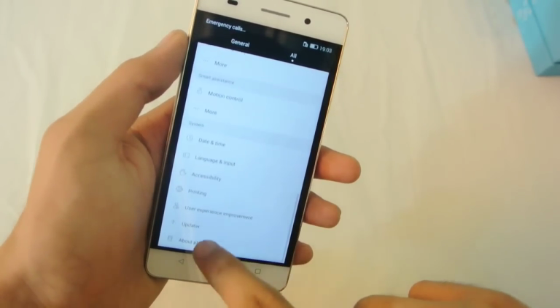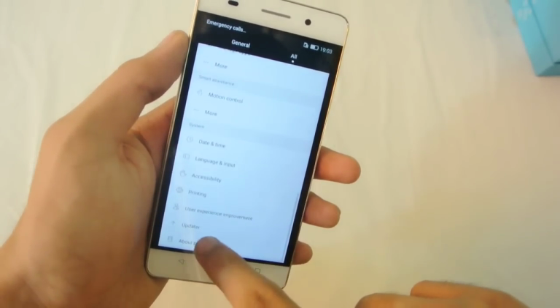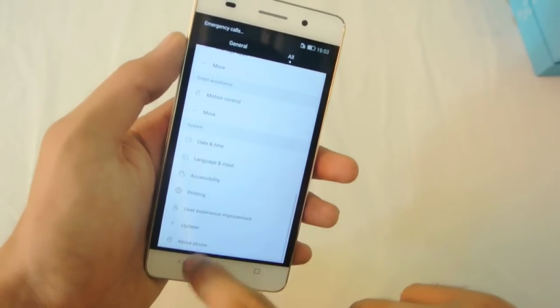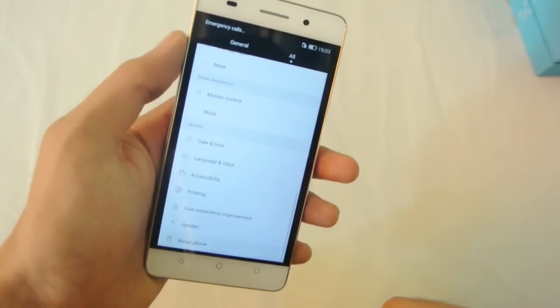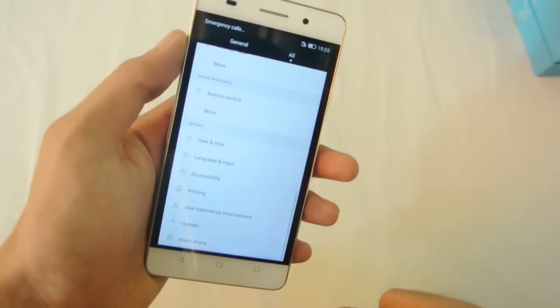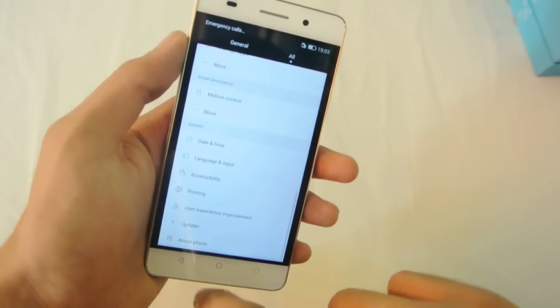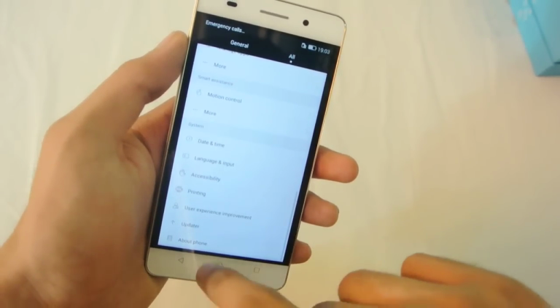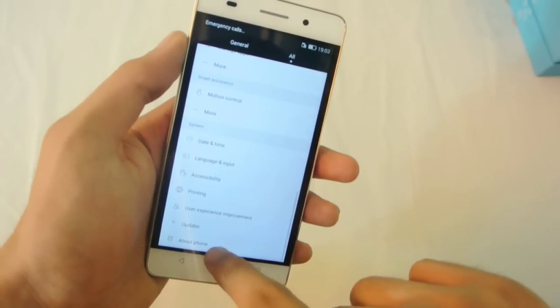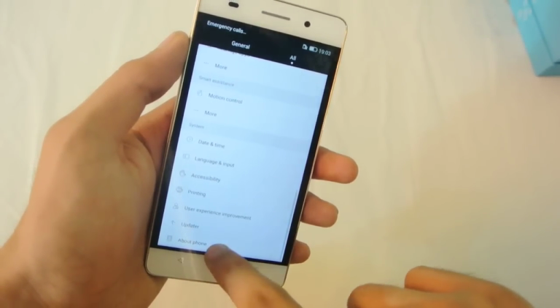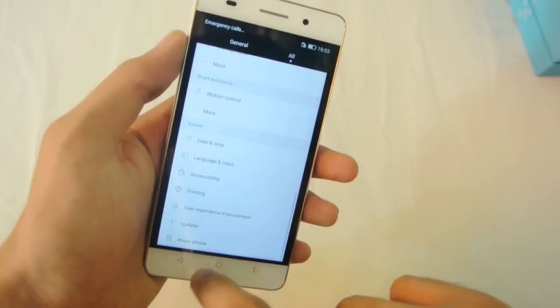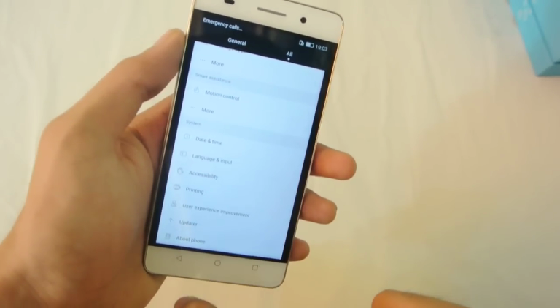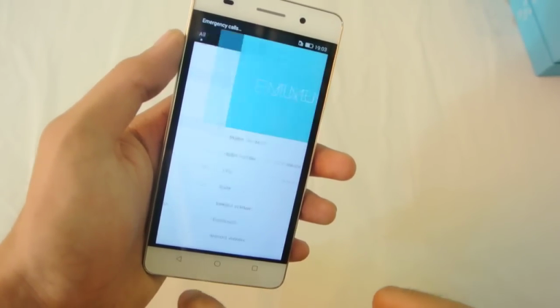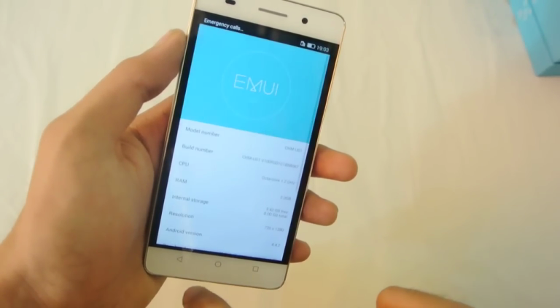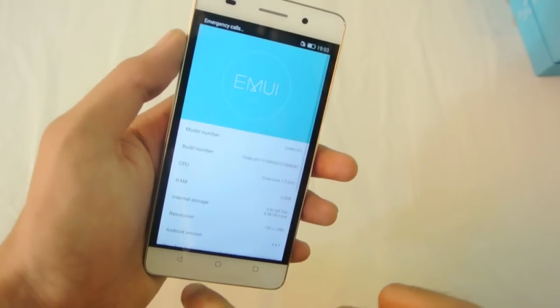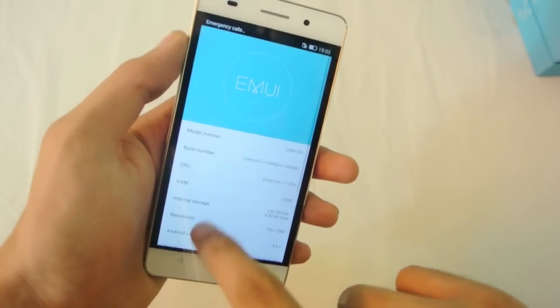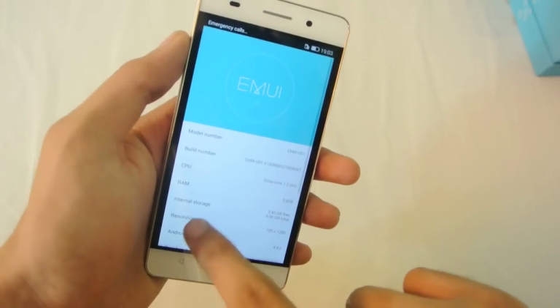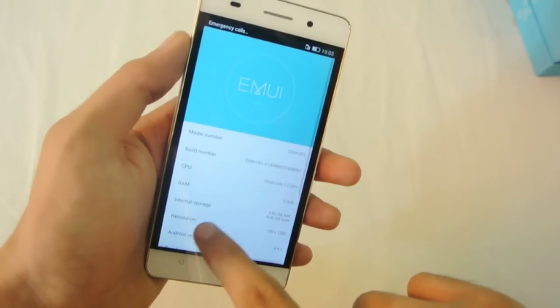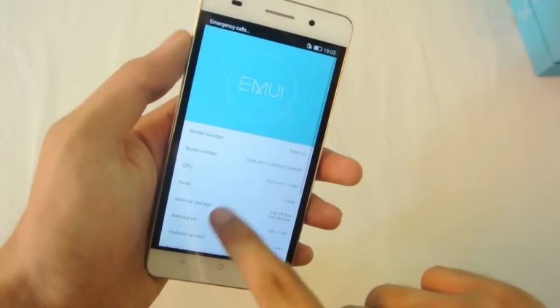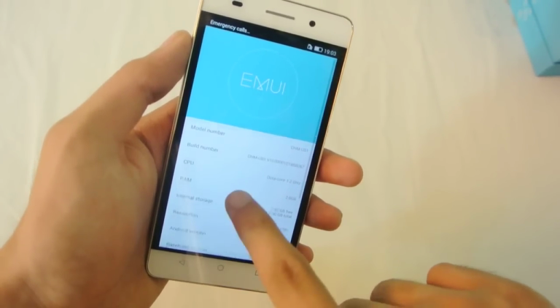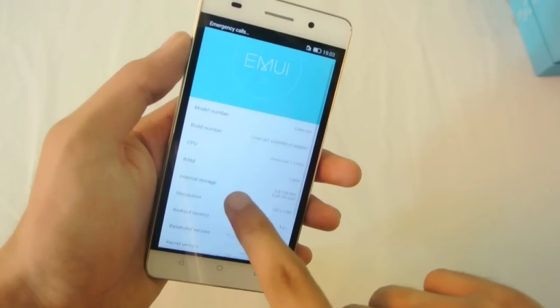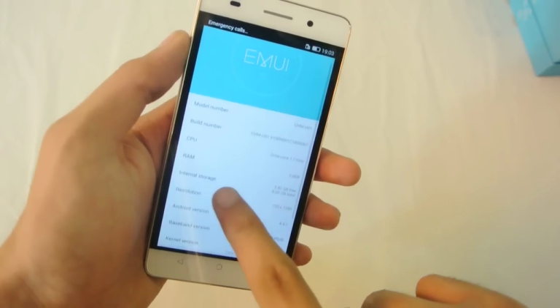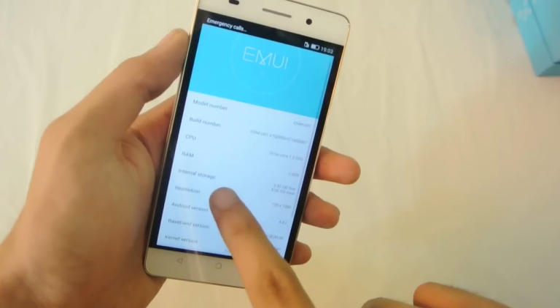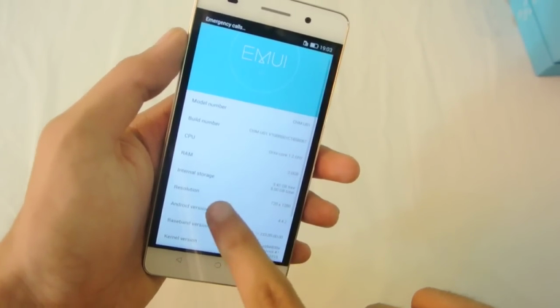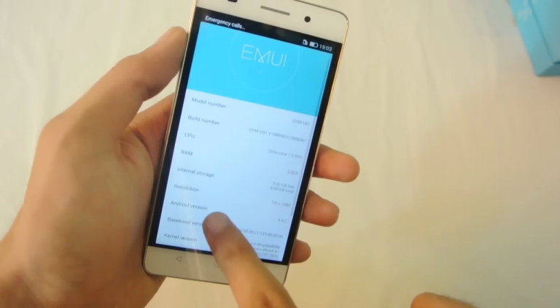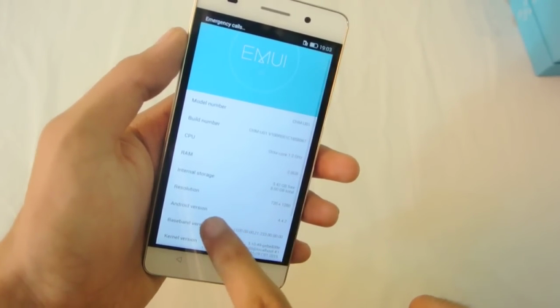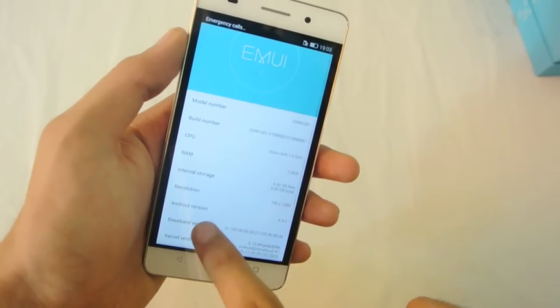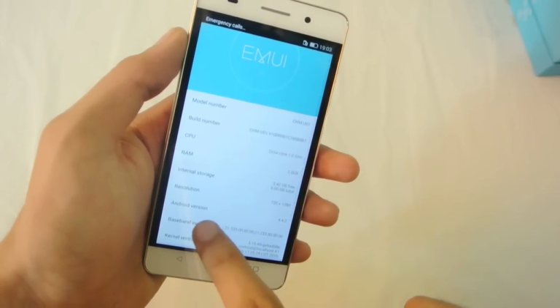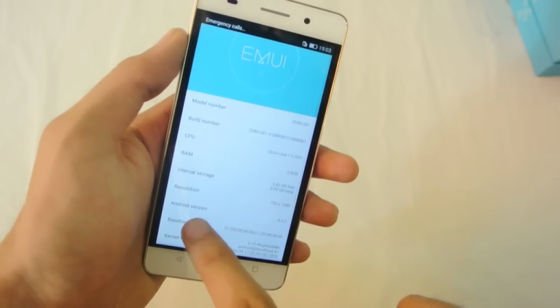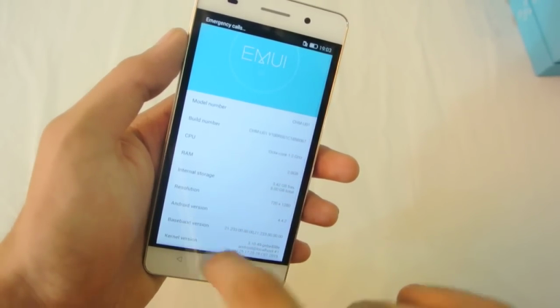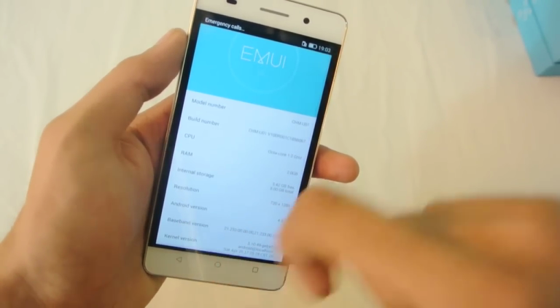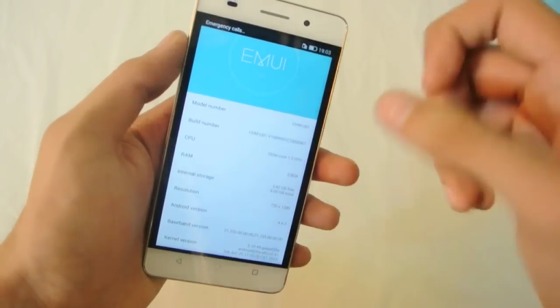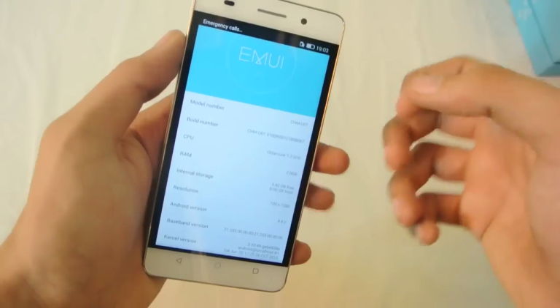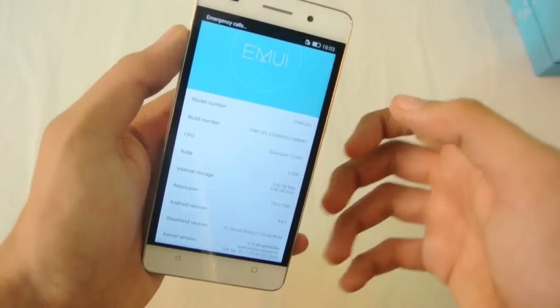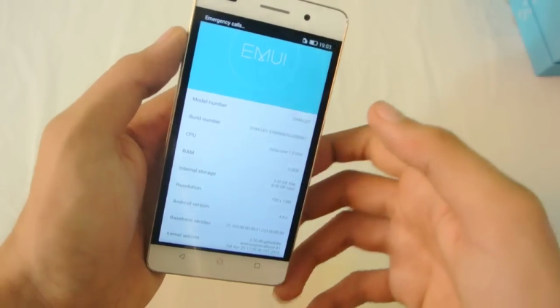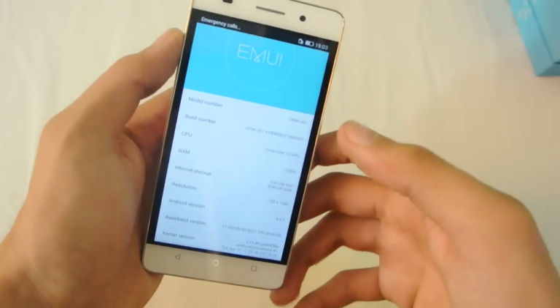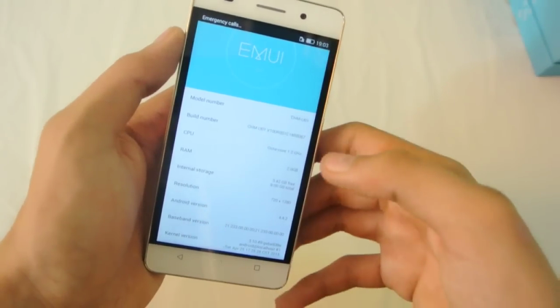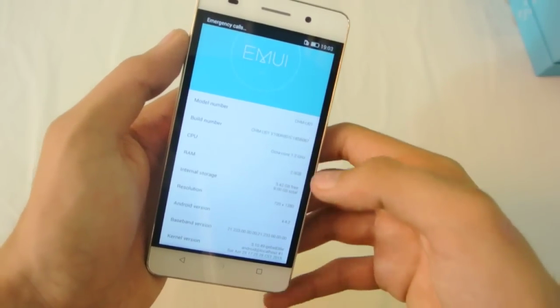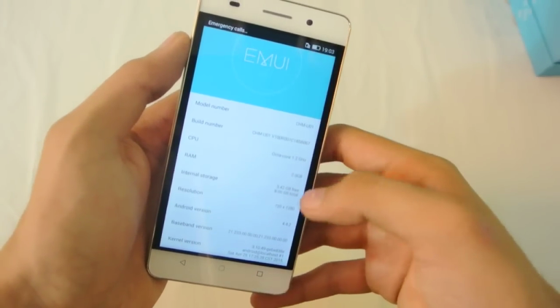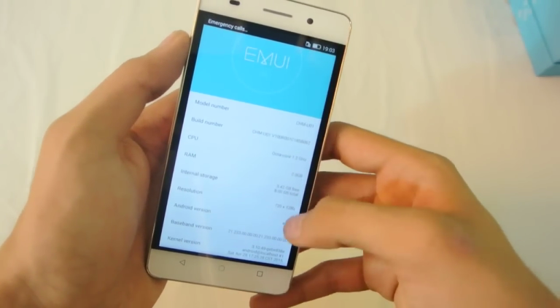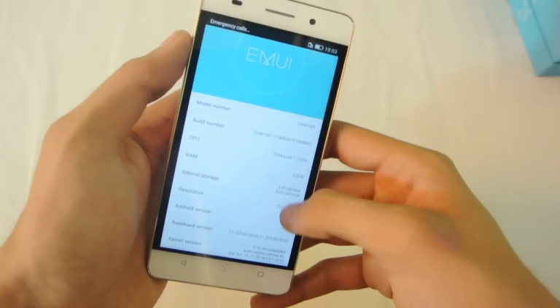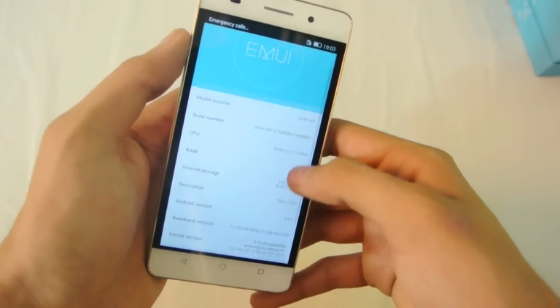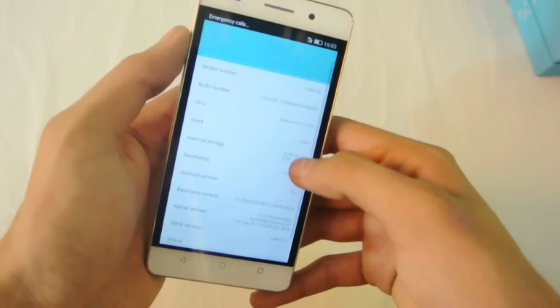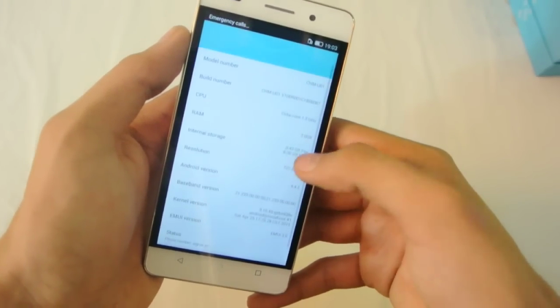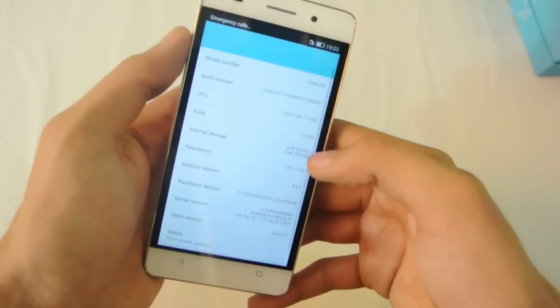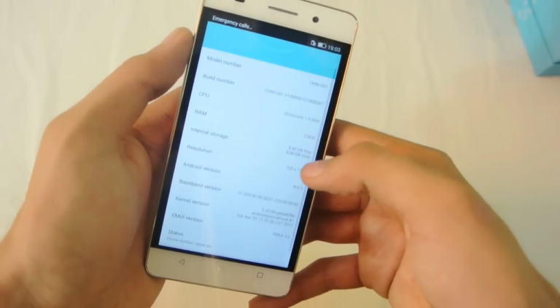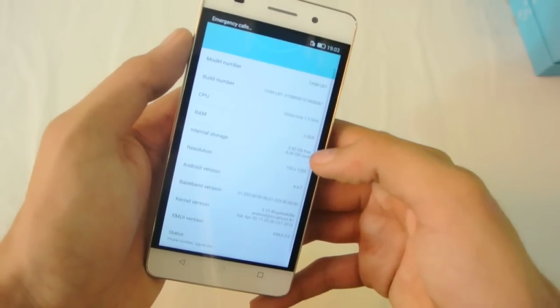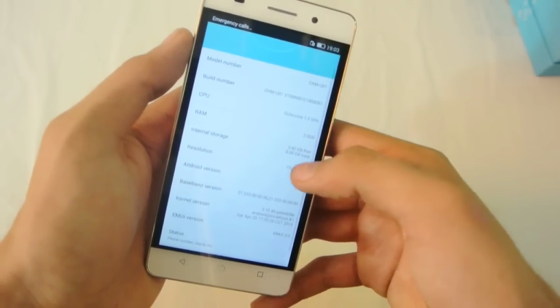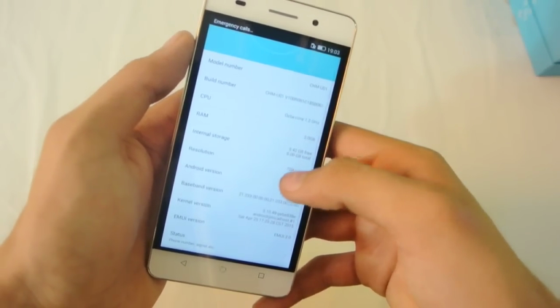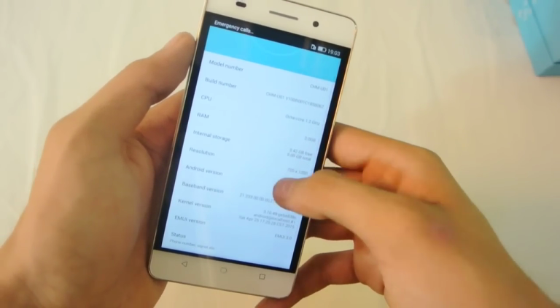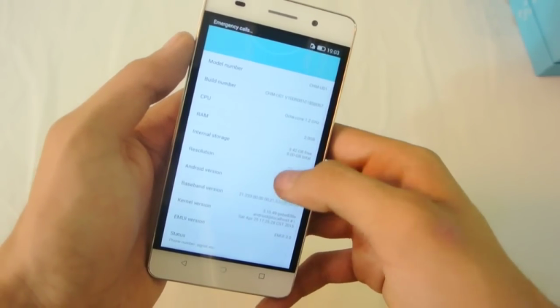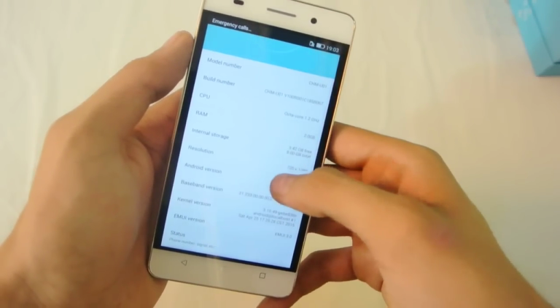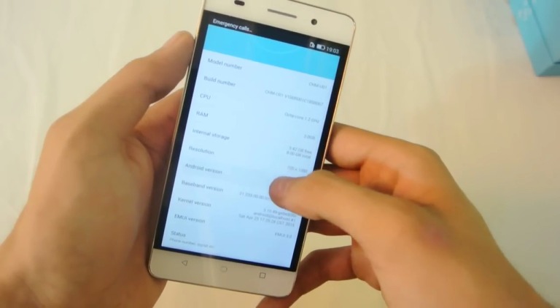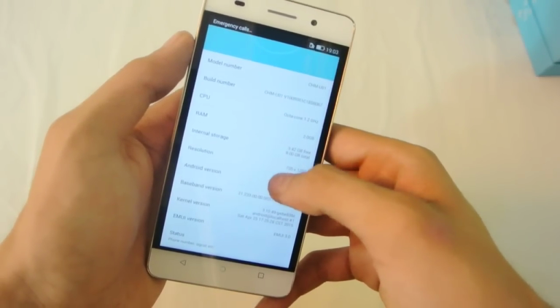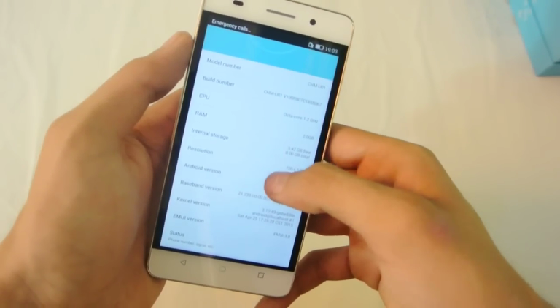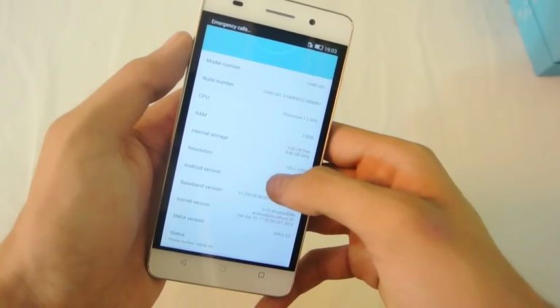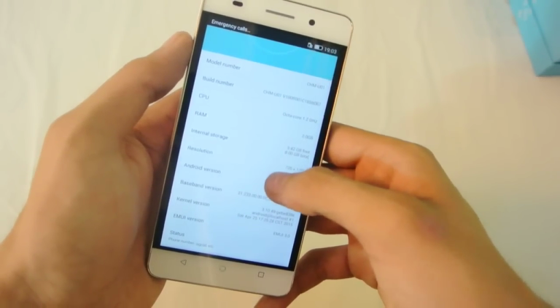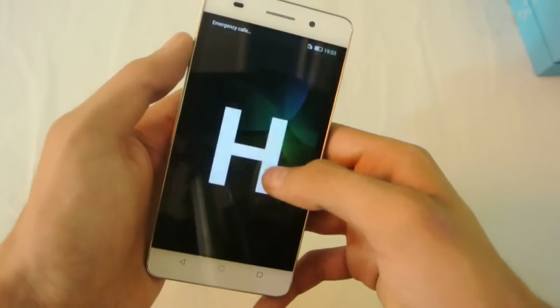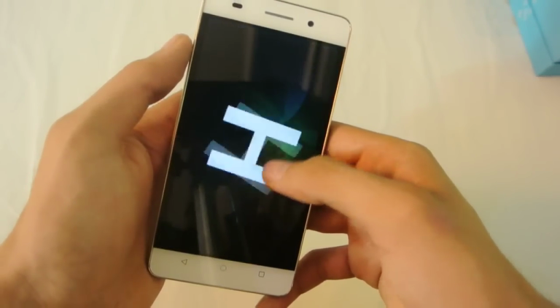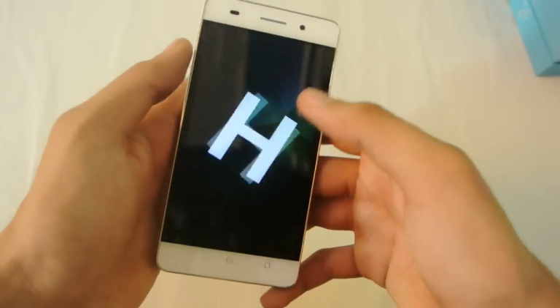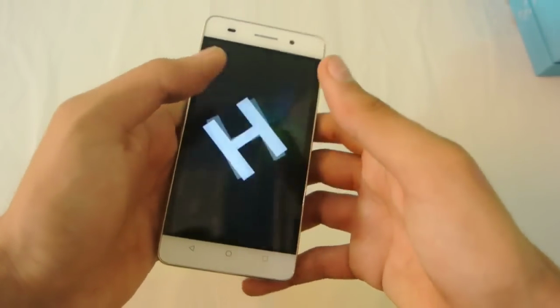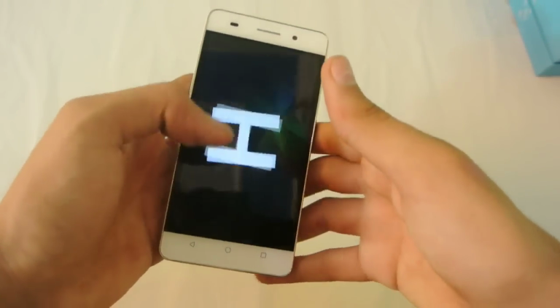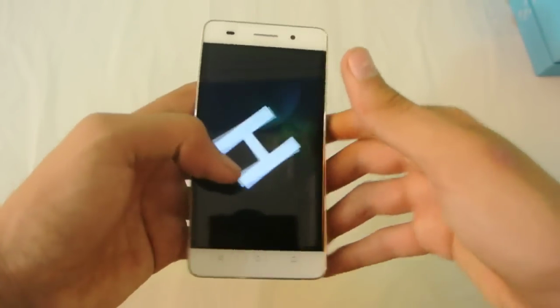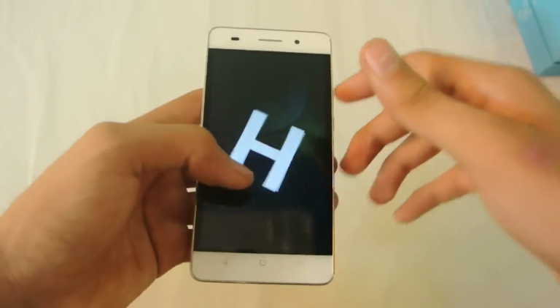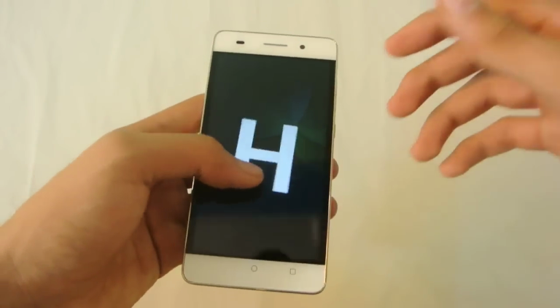Going into About Phone — and it's running Android version 4.4.2 KitKat.